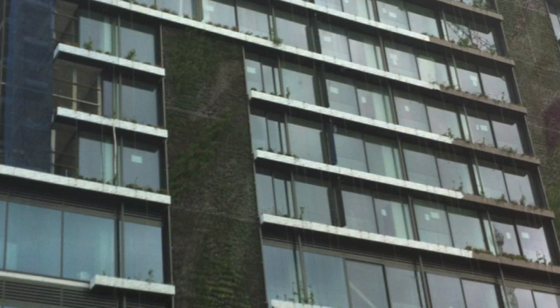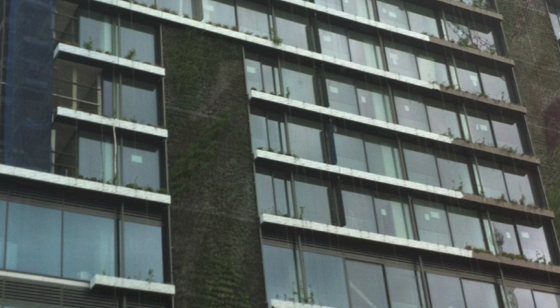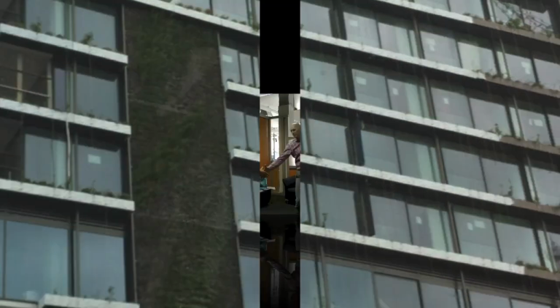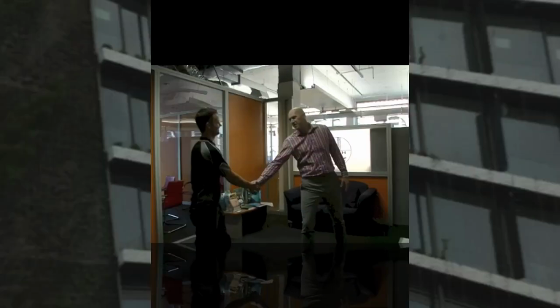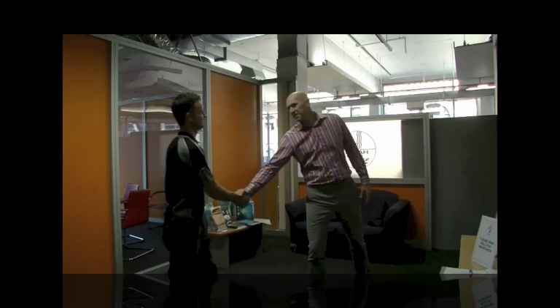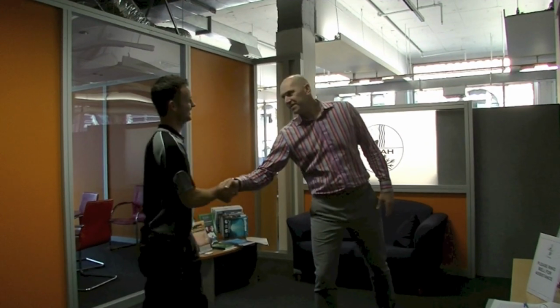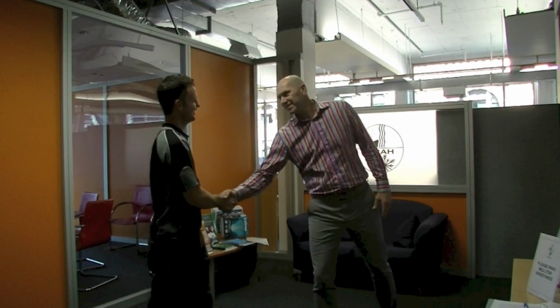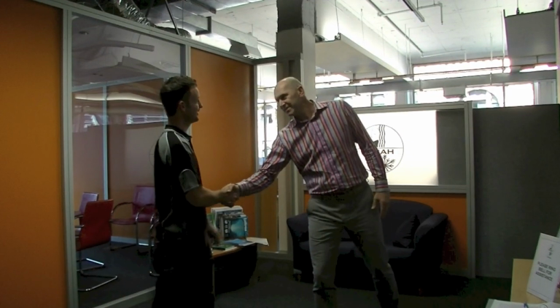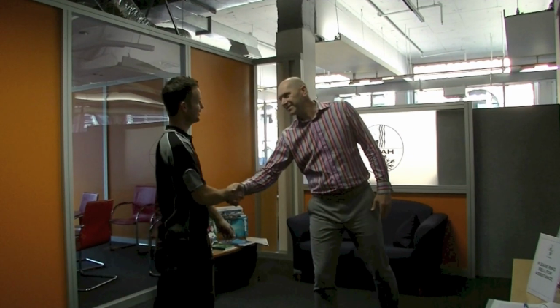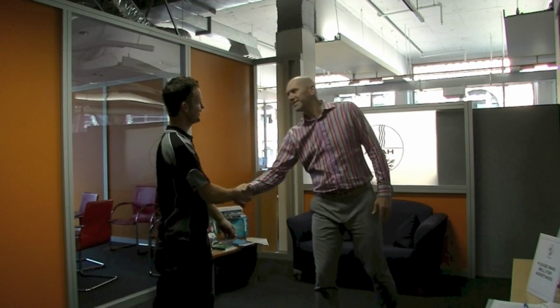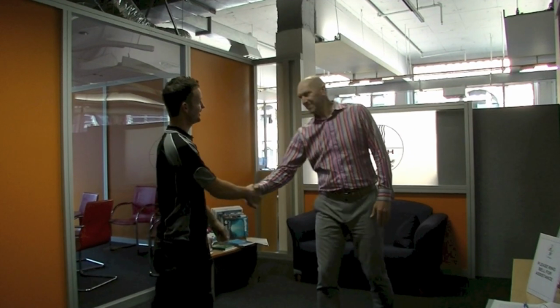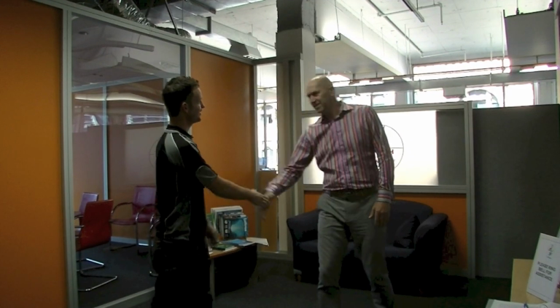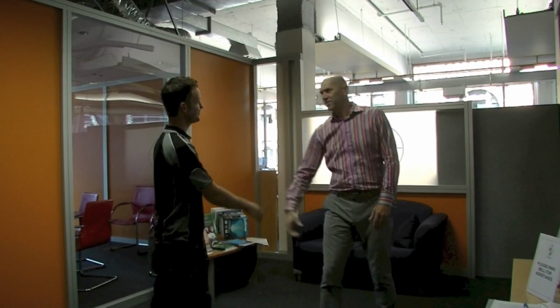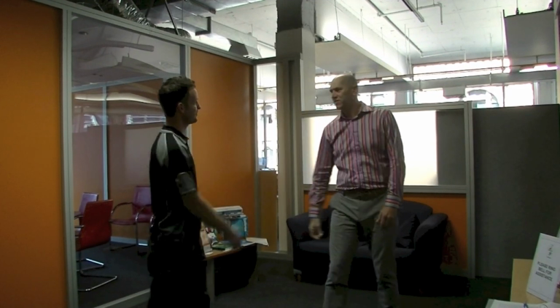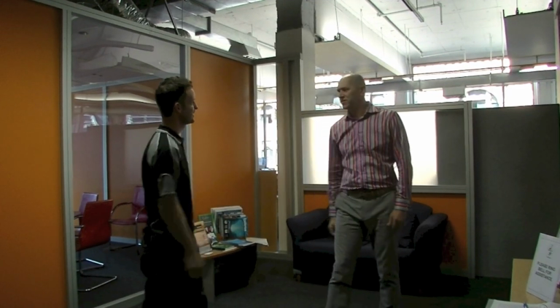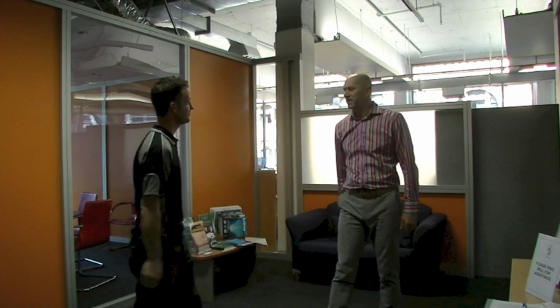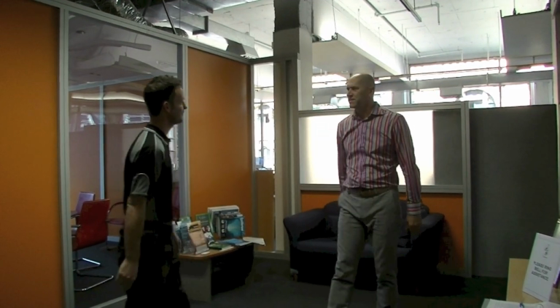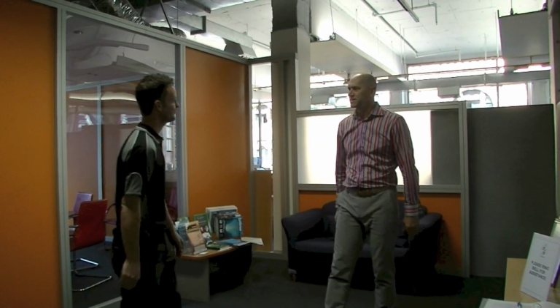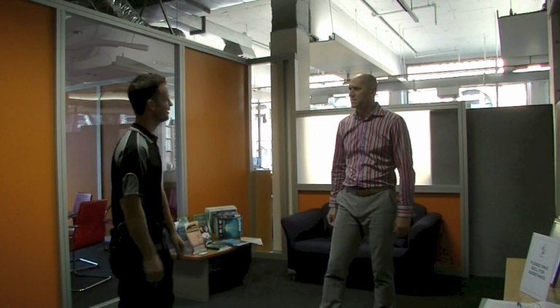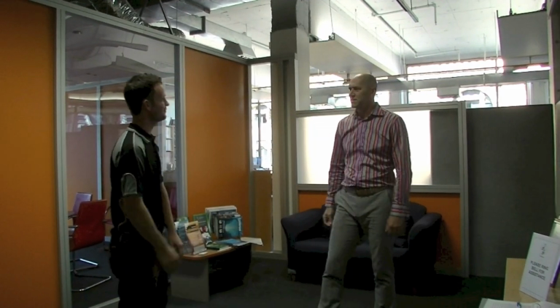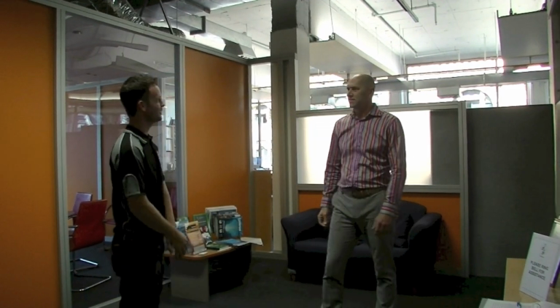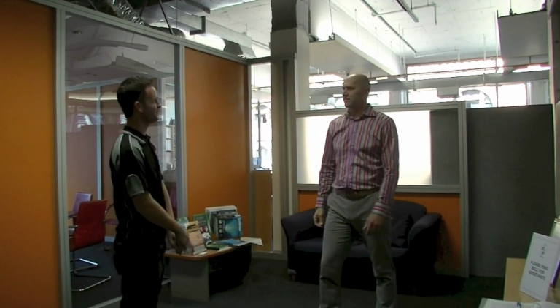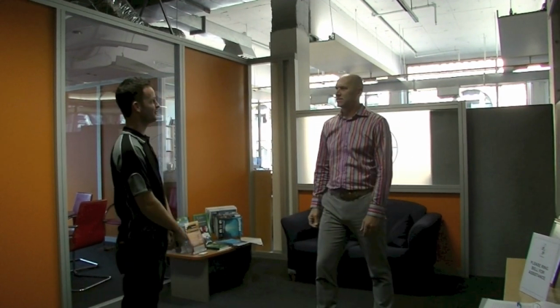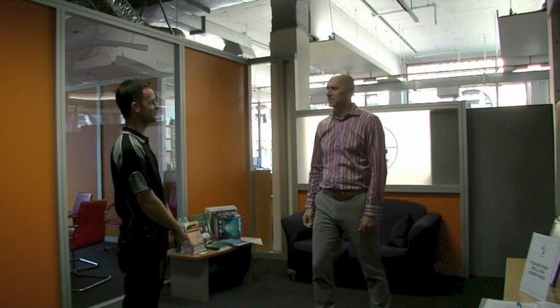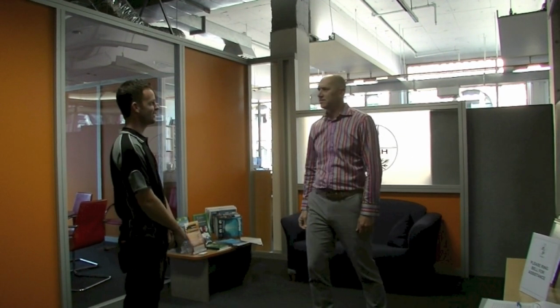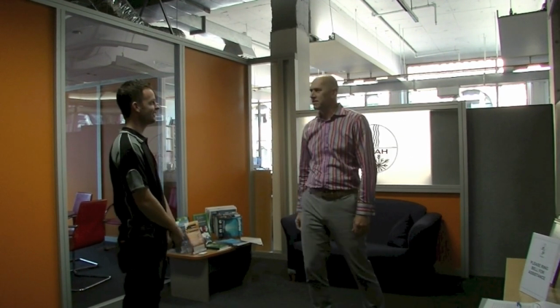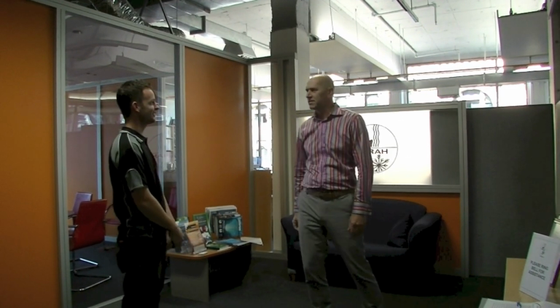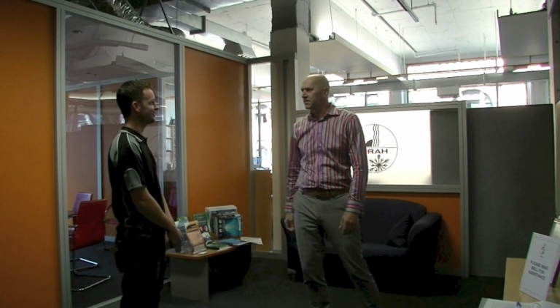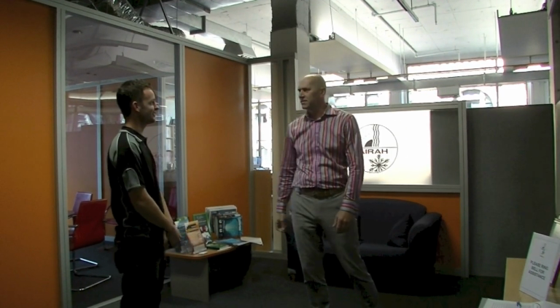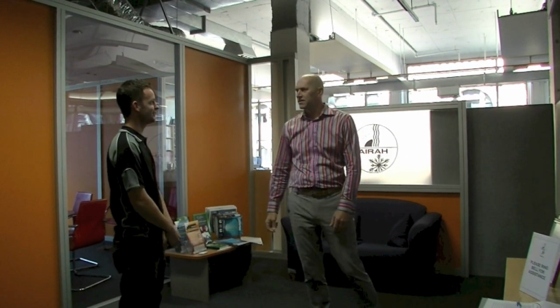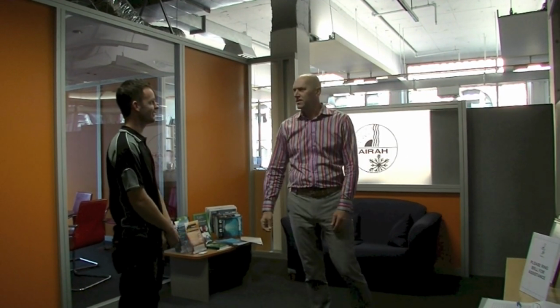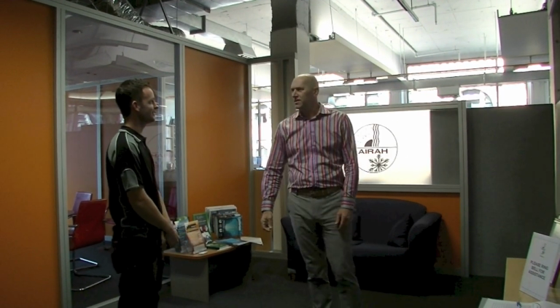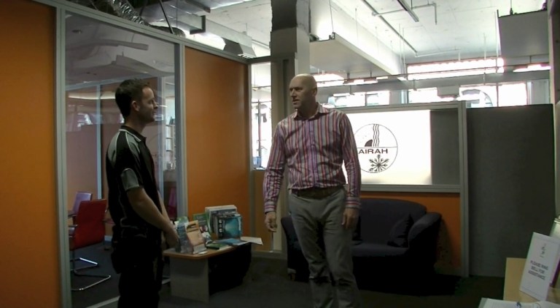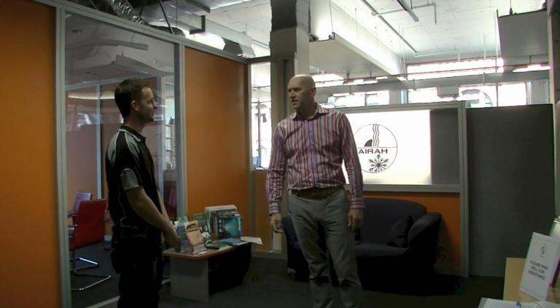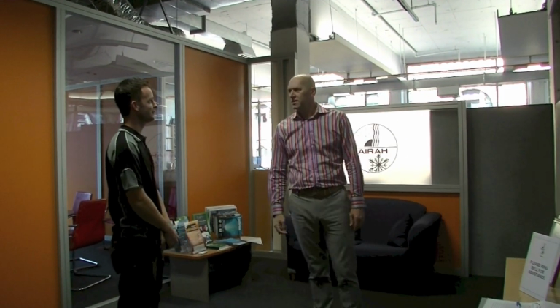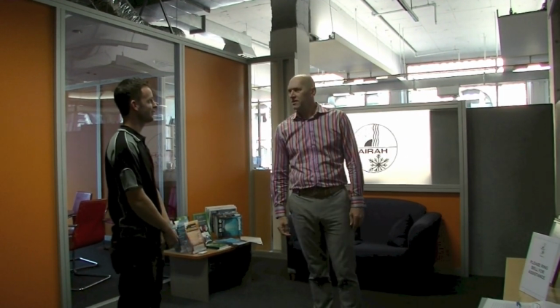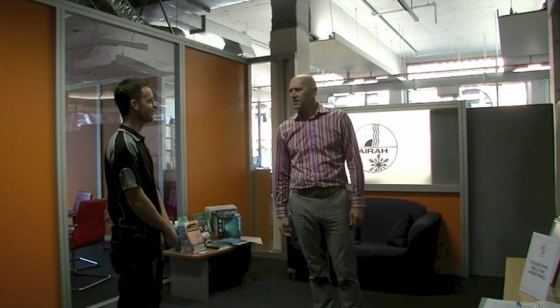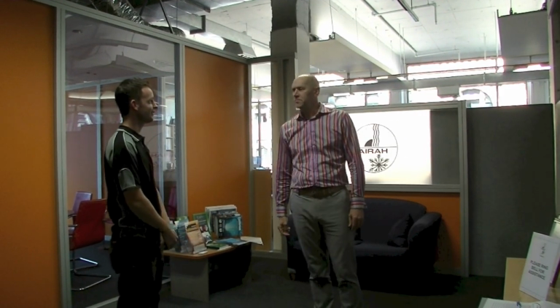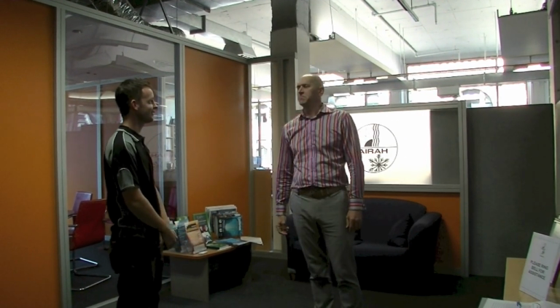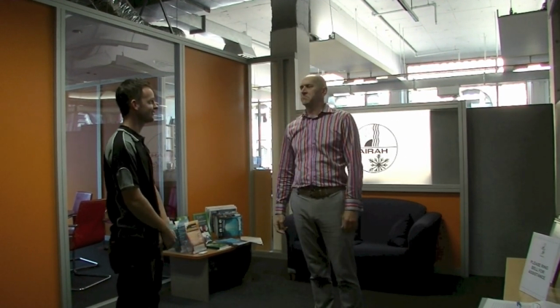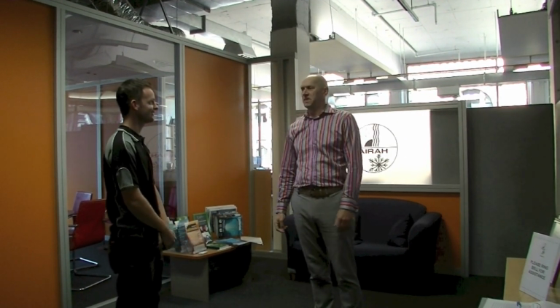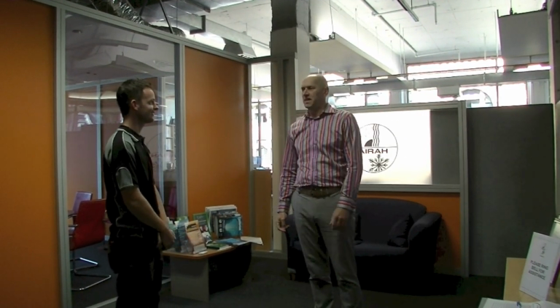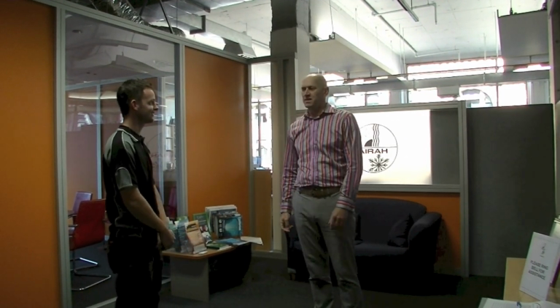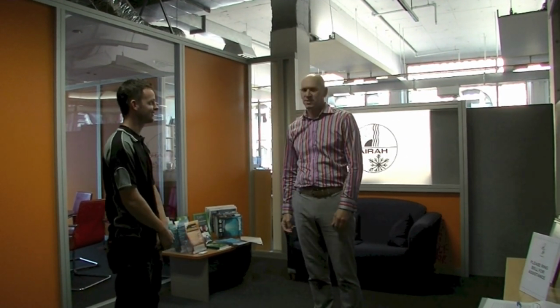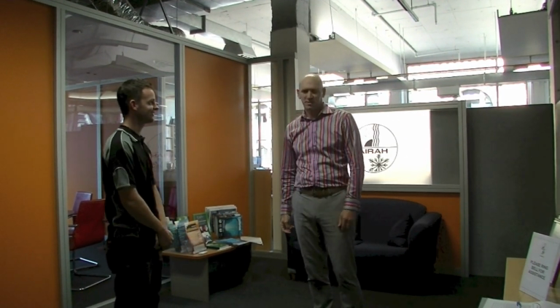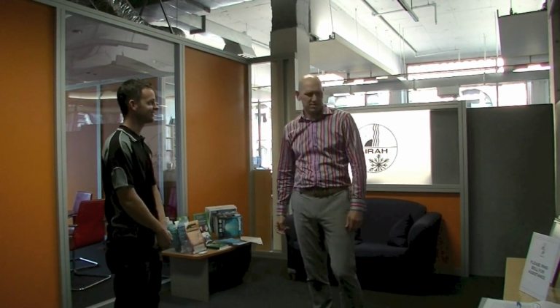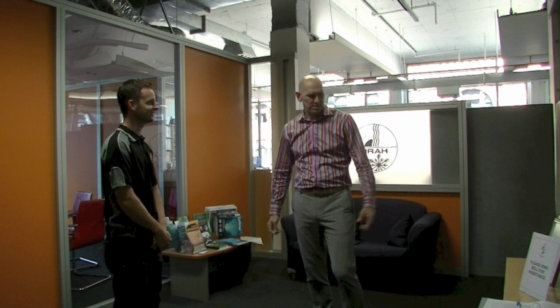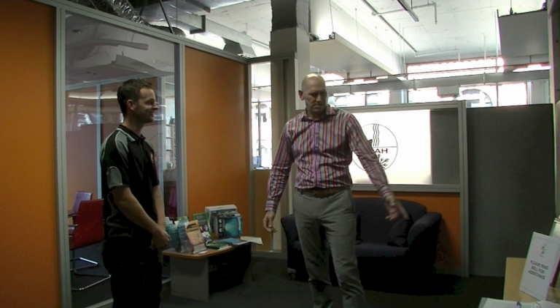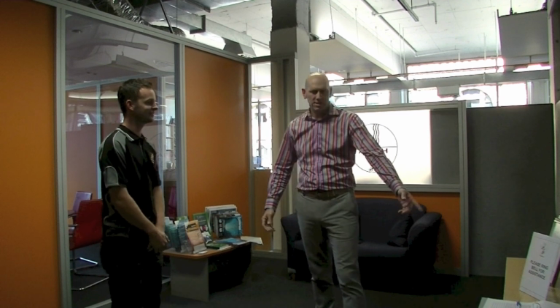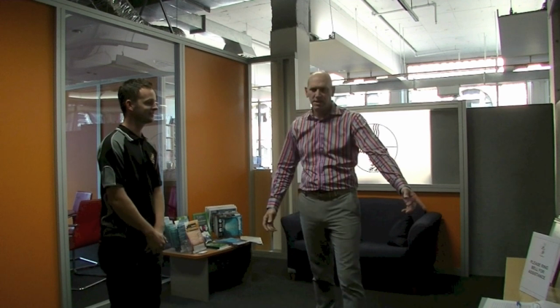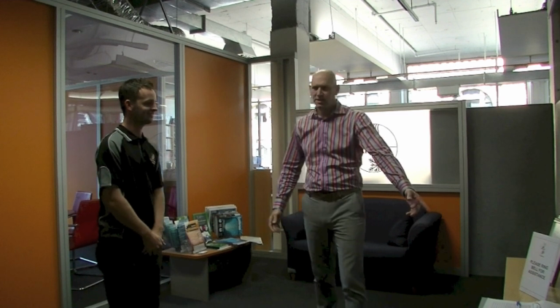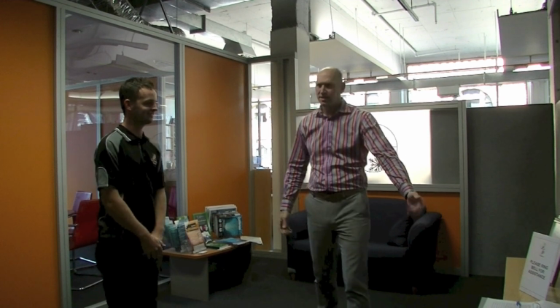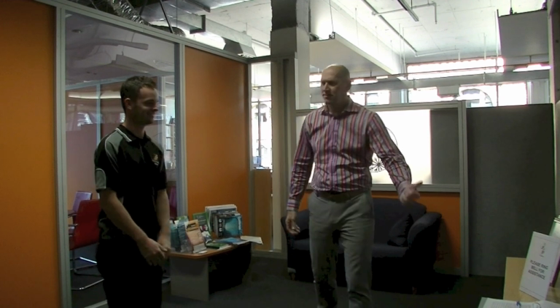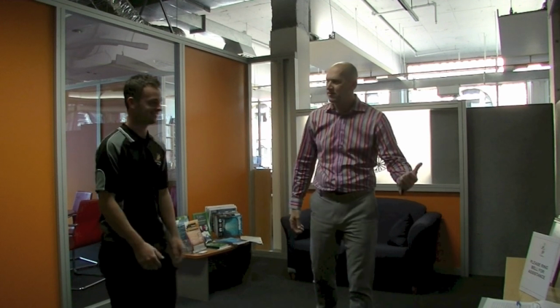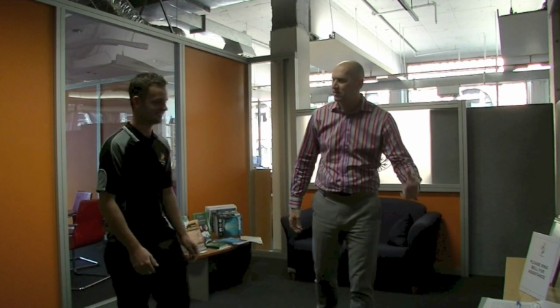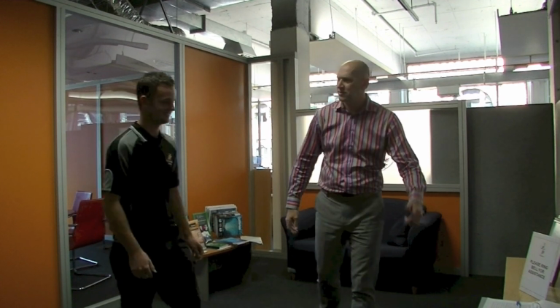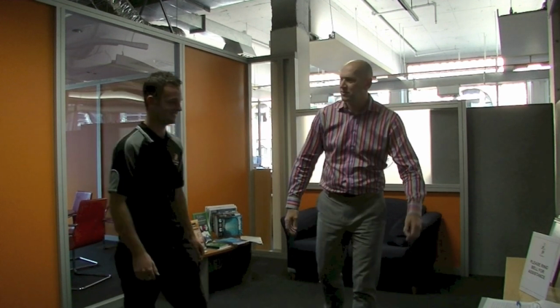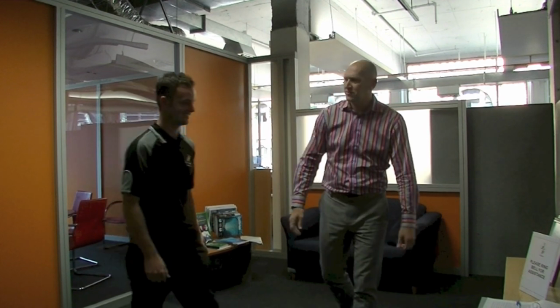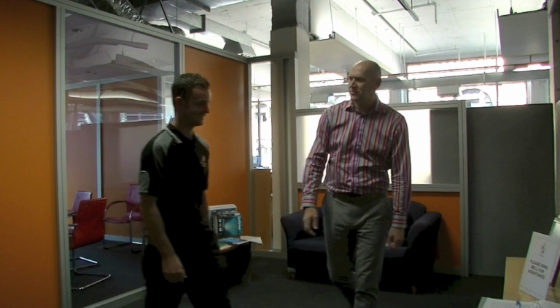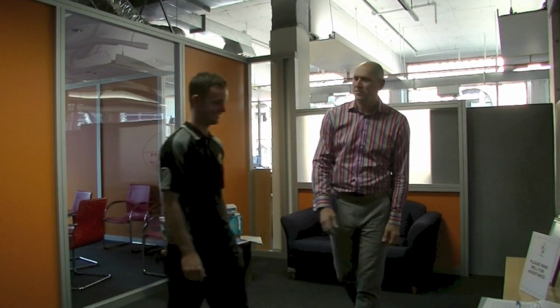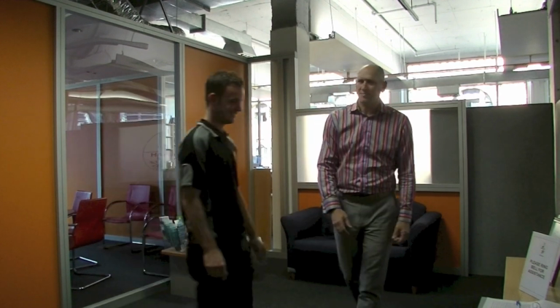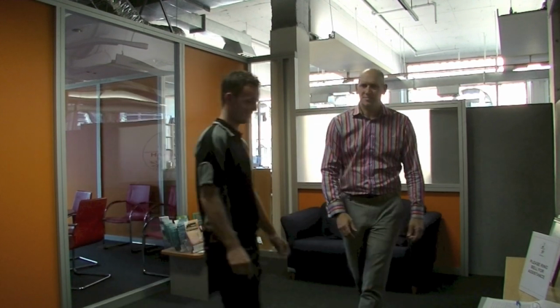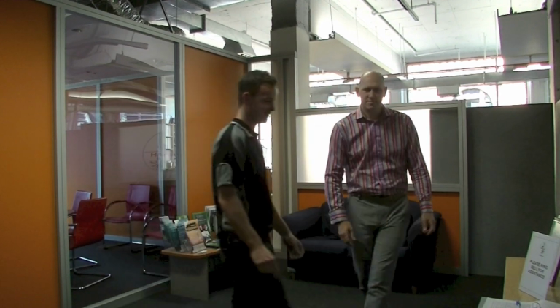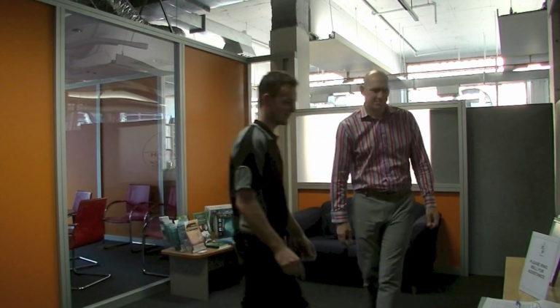Hi Ben. Hi Neil, how are you? Good thanks. I'm here to perform your air conditioning maintenance for this month. Excellent. Sign in and come on through. Thank you.